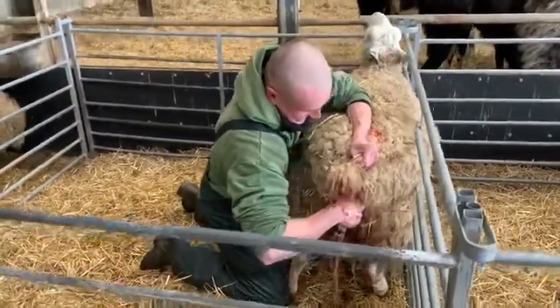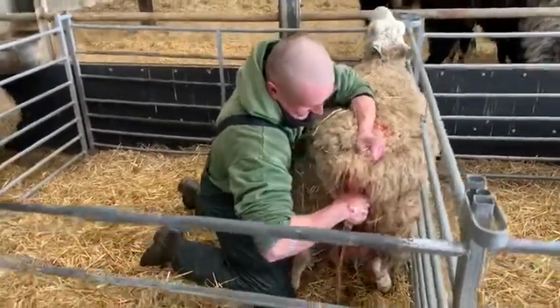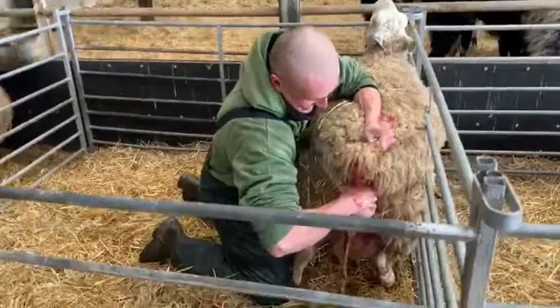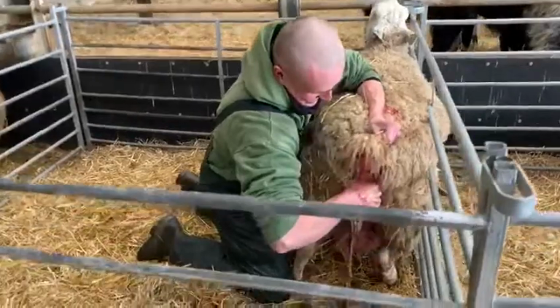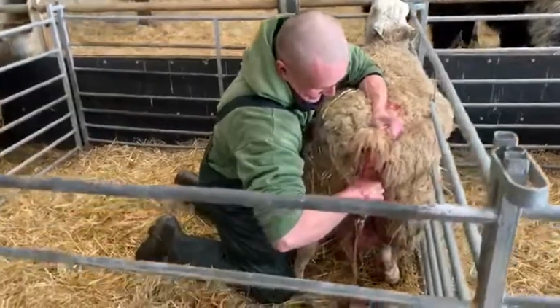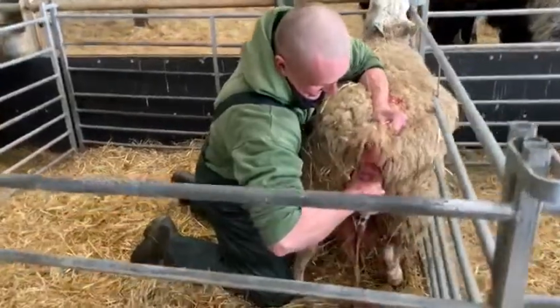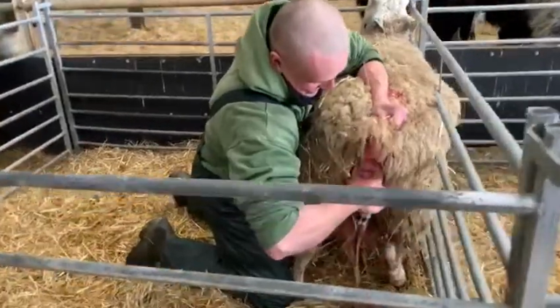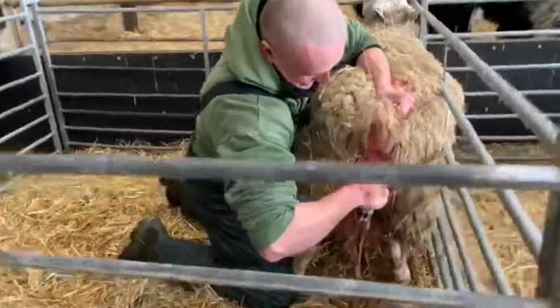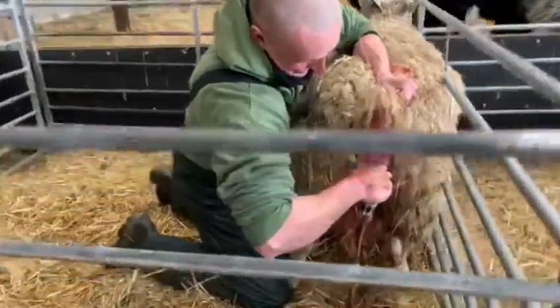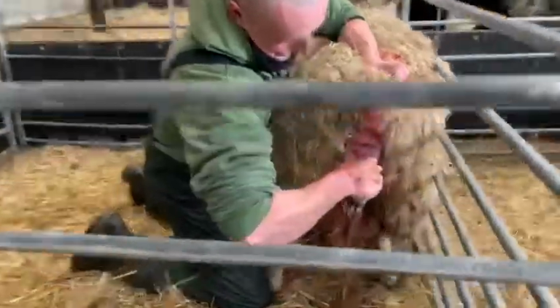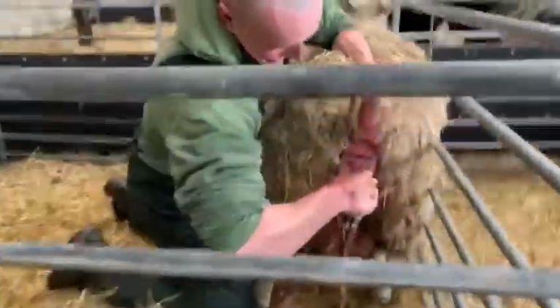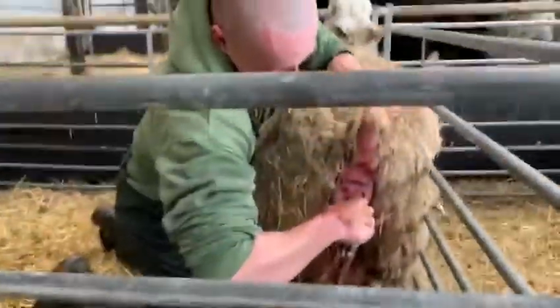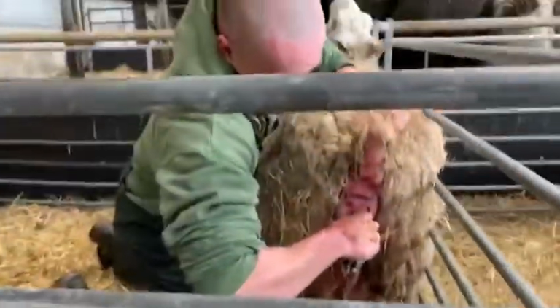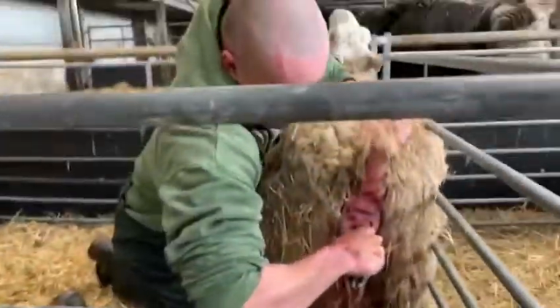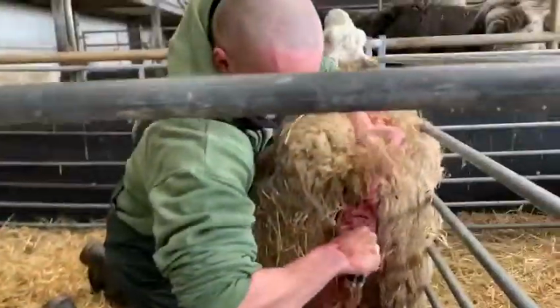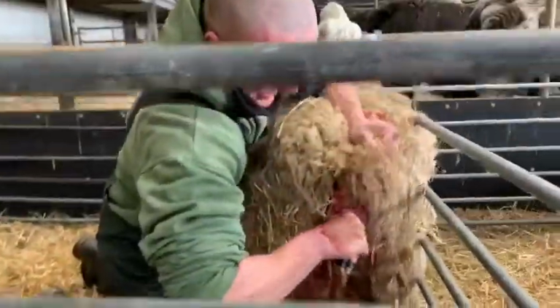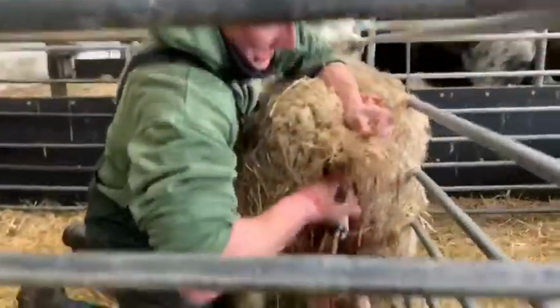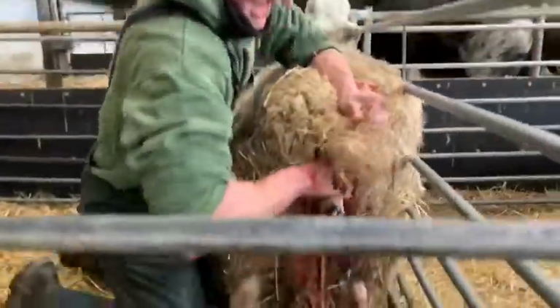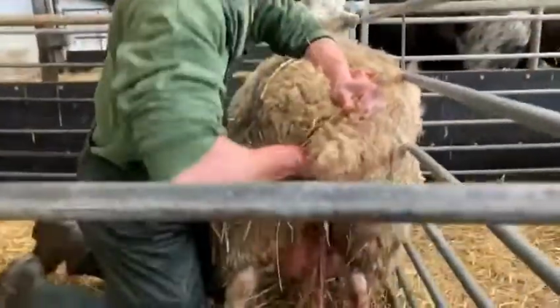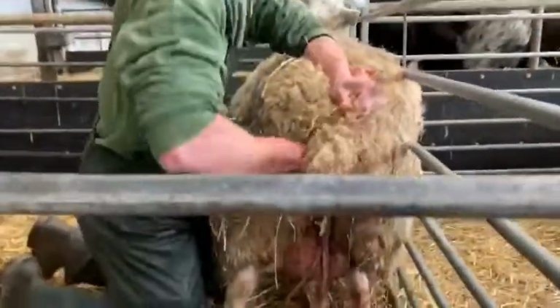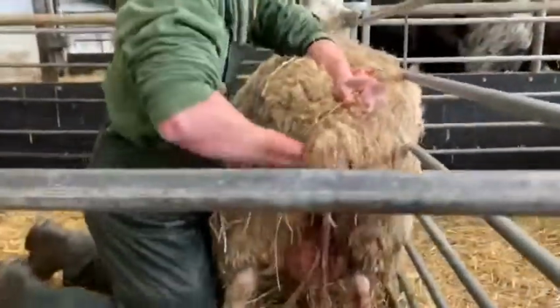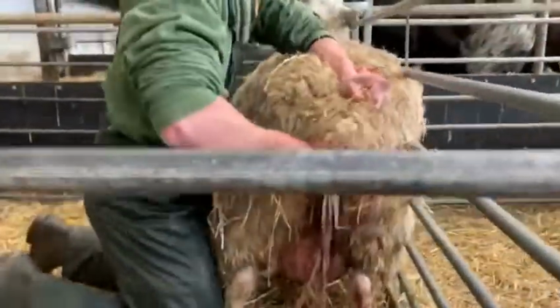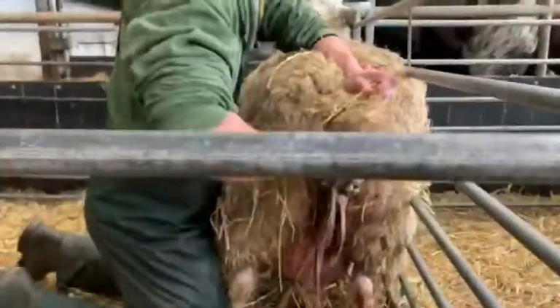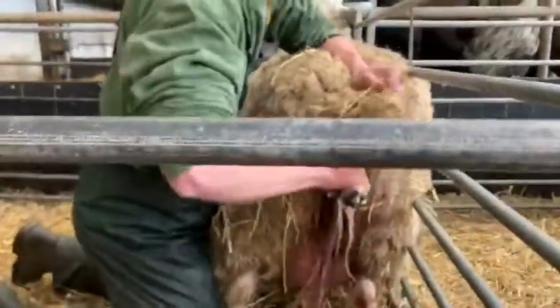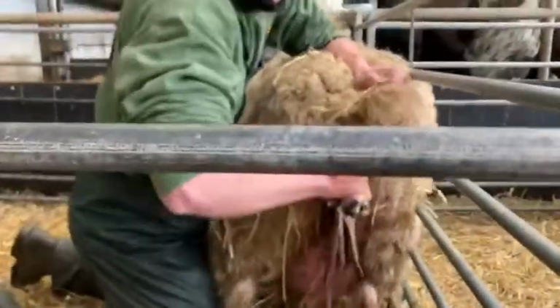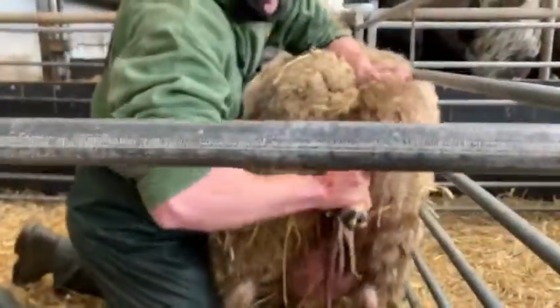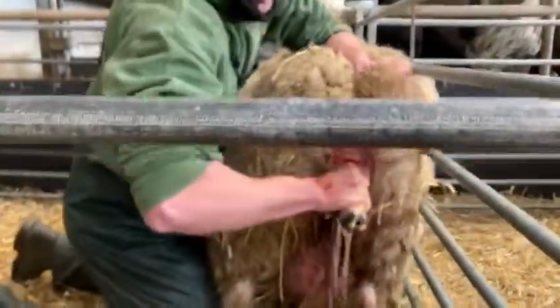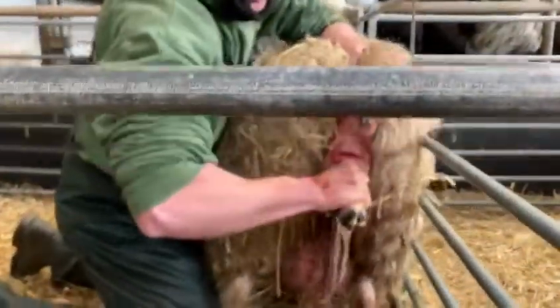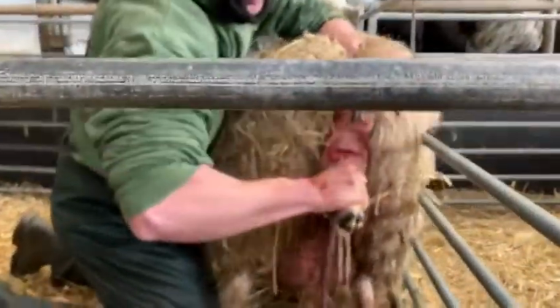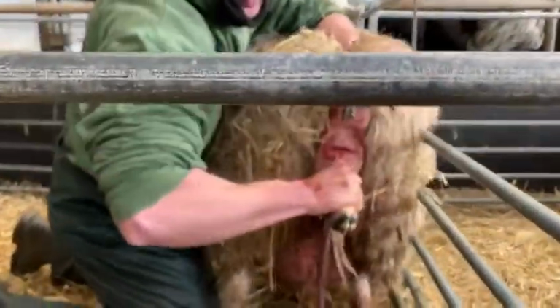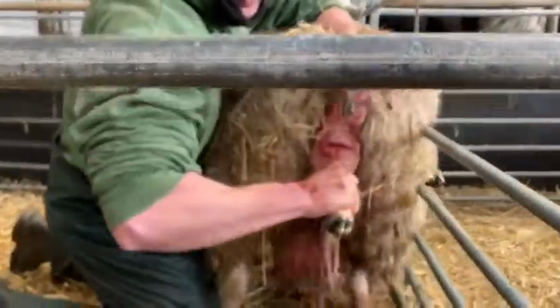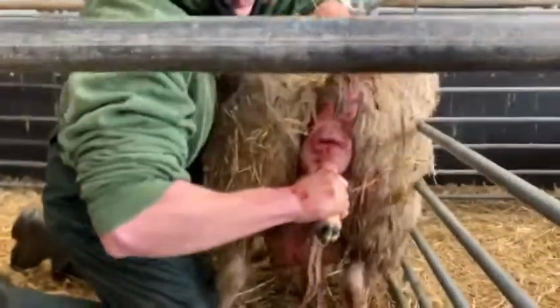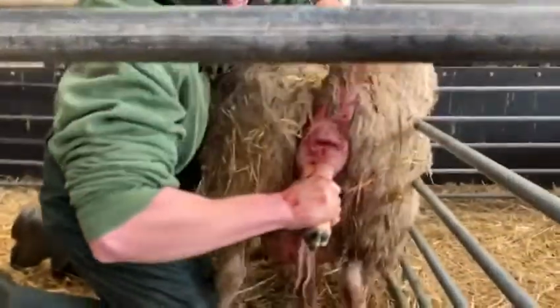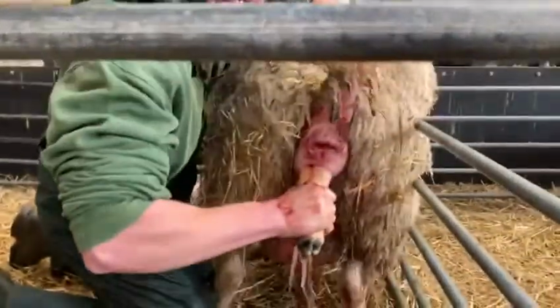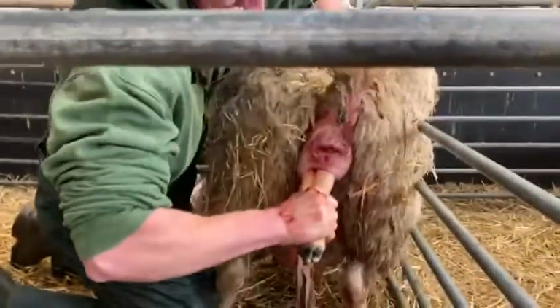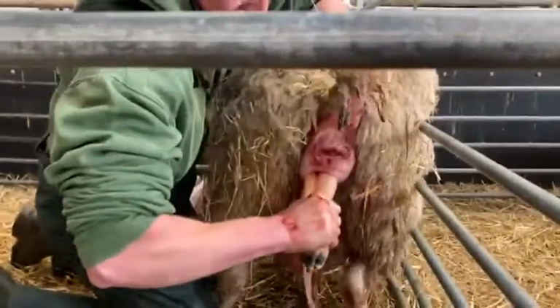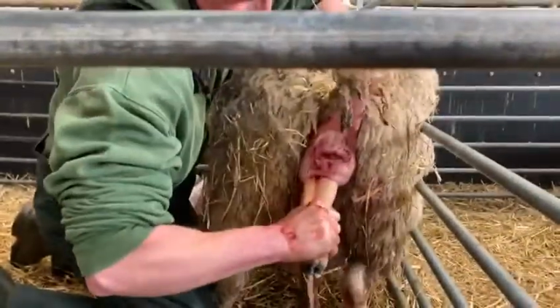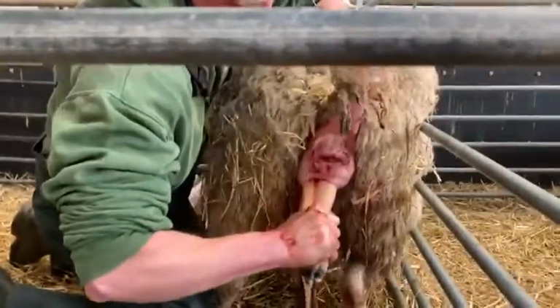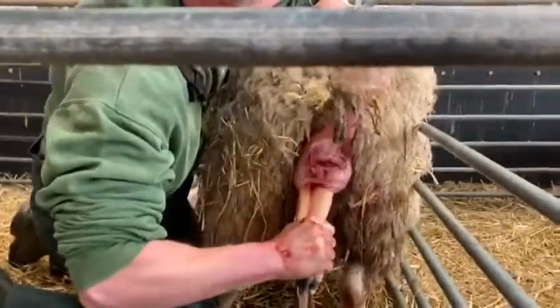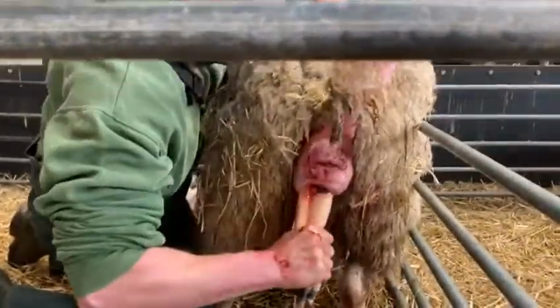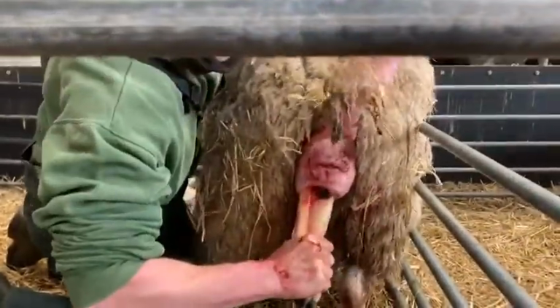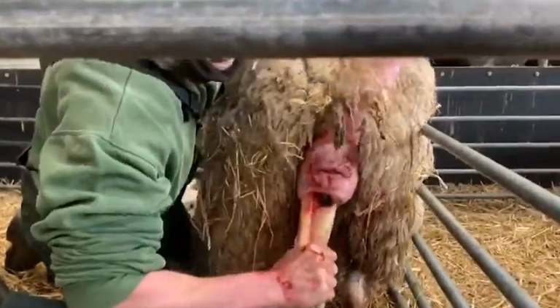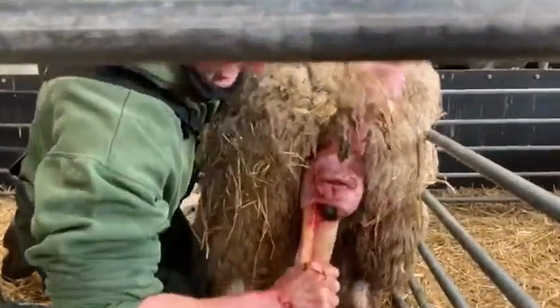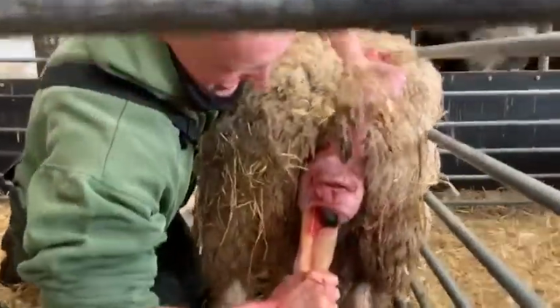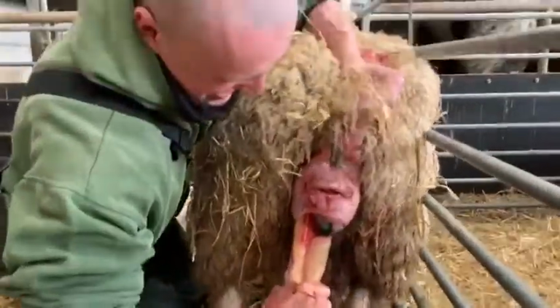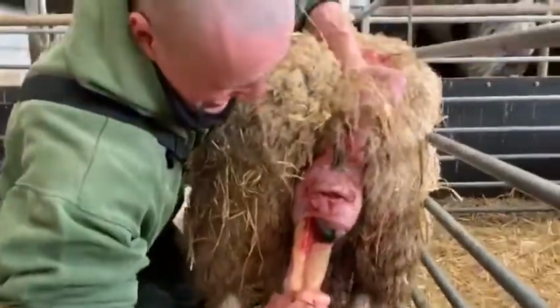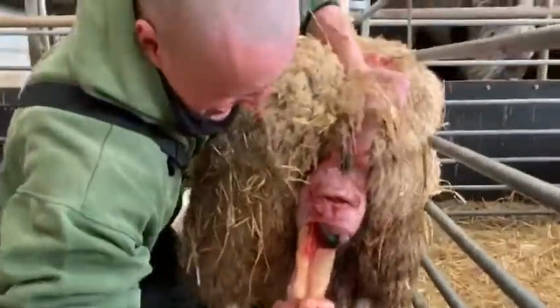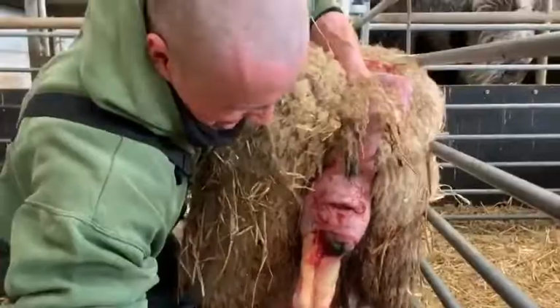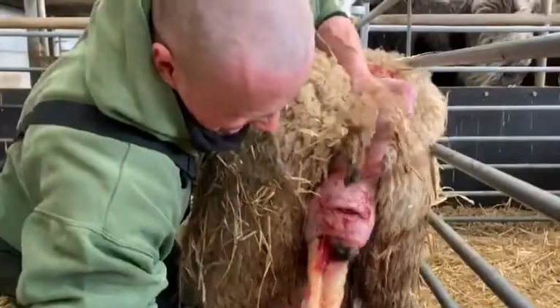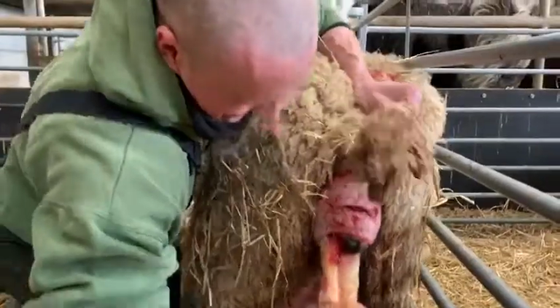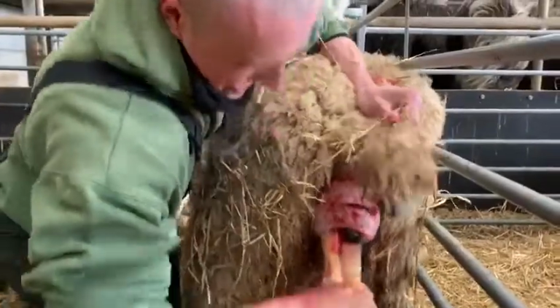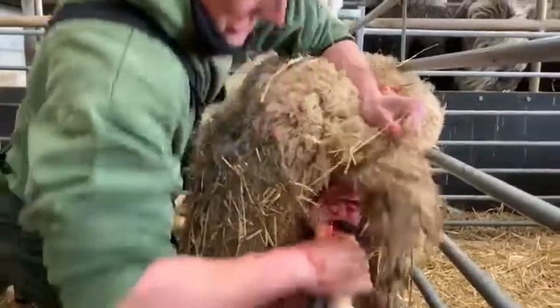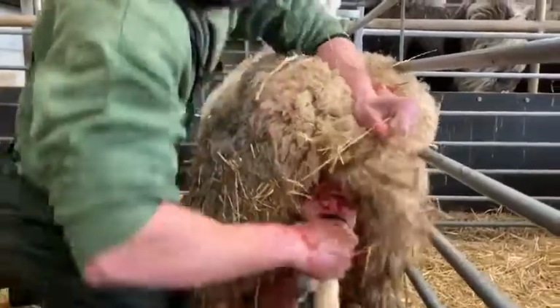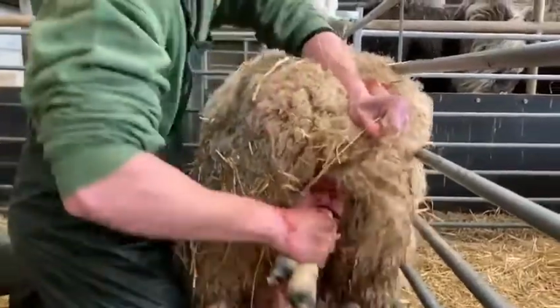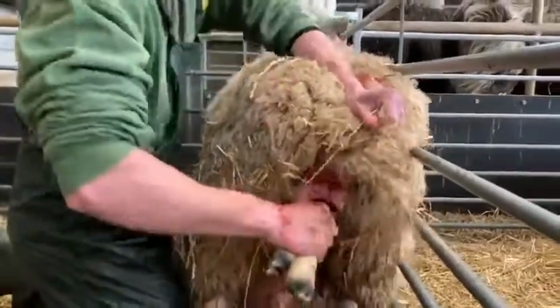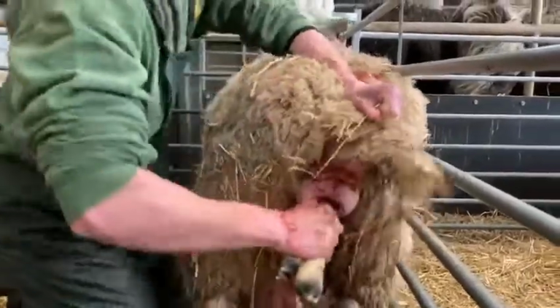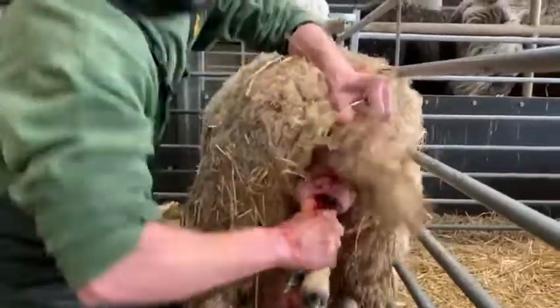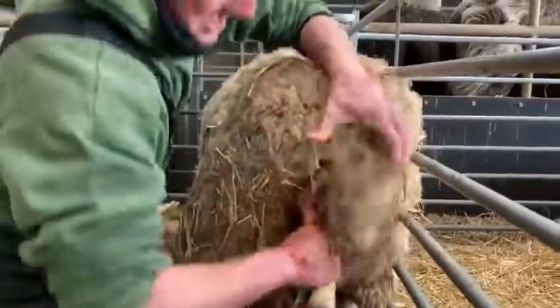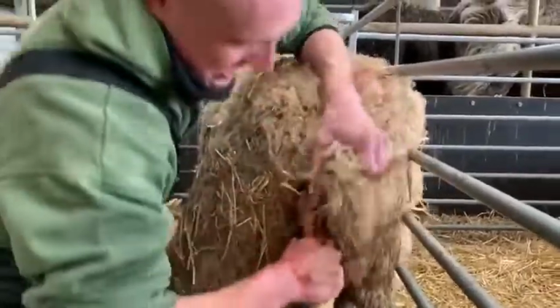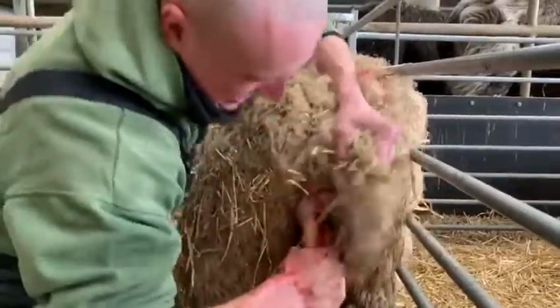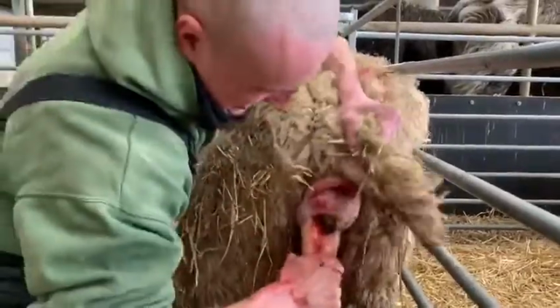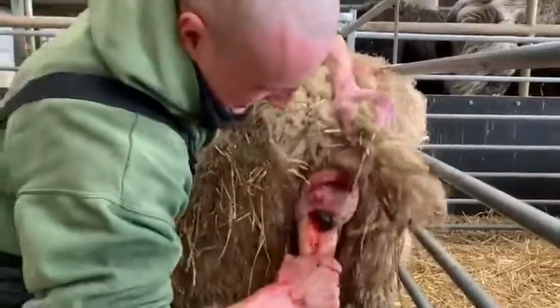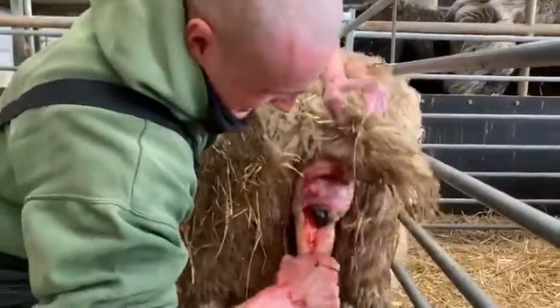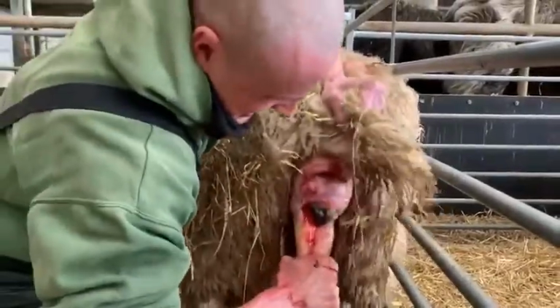I'm just having a little look in here, you can see the legs. There we go, you can see the nose.